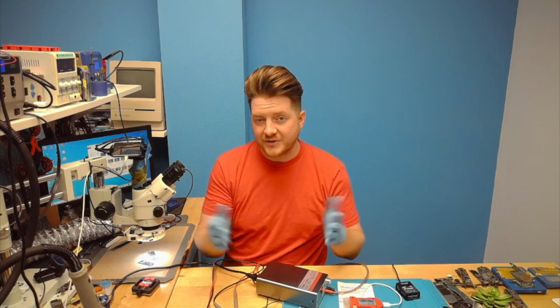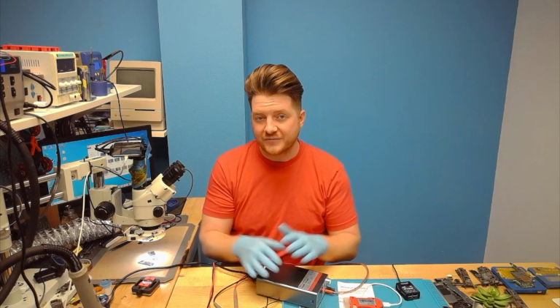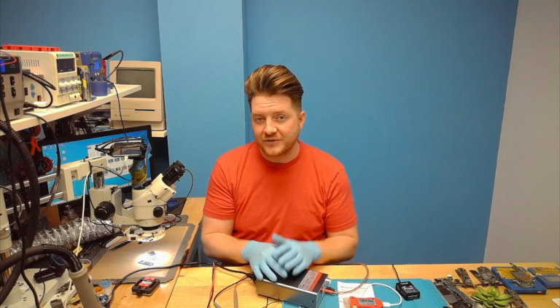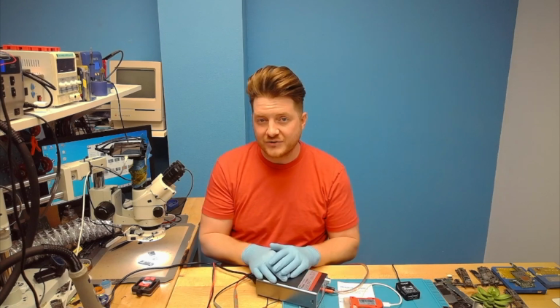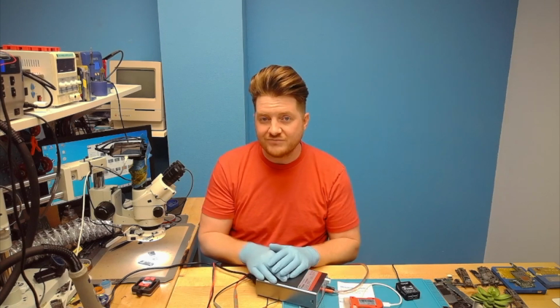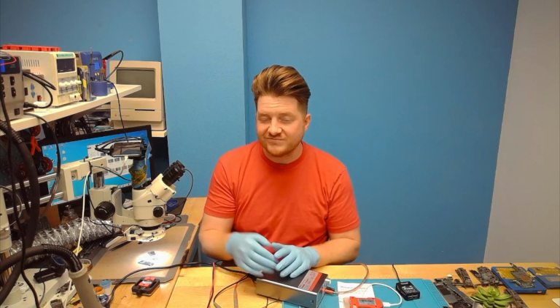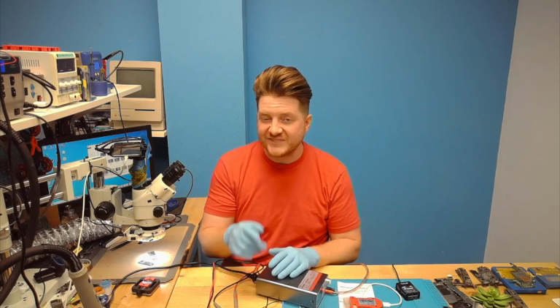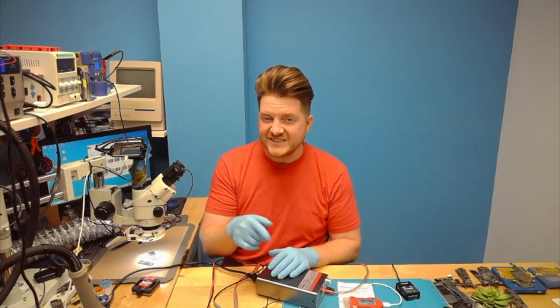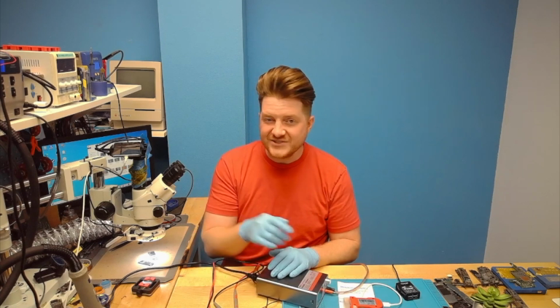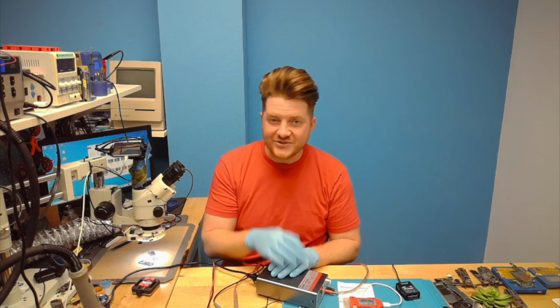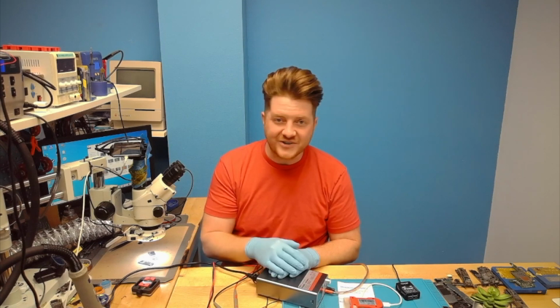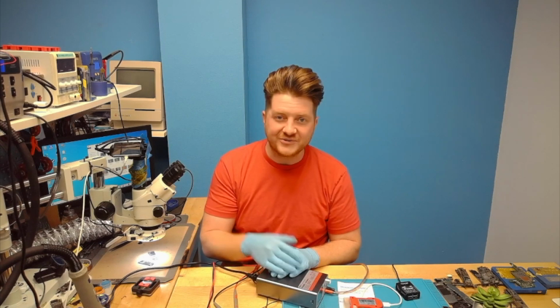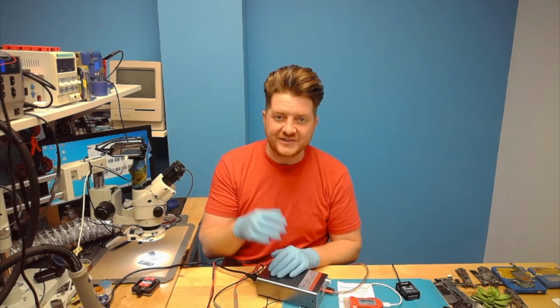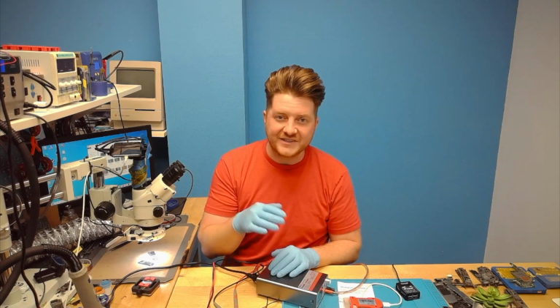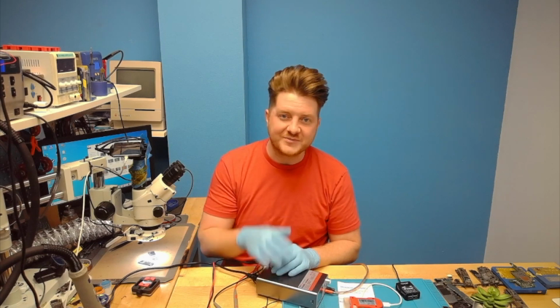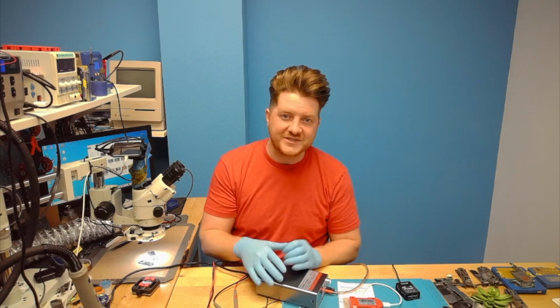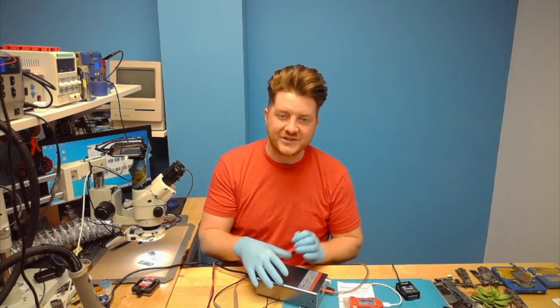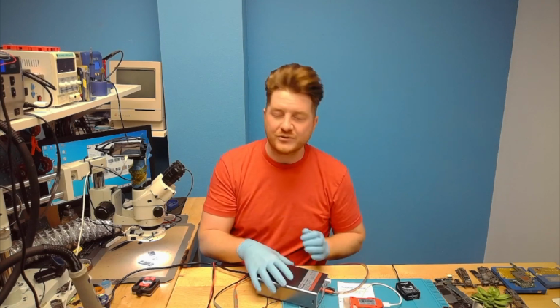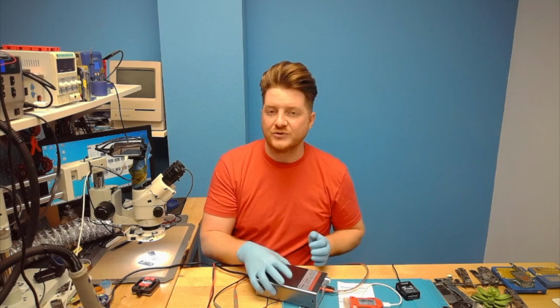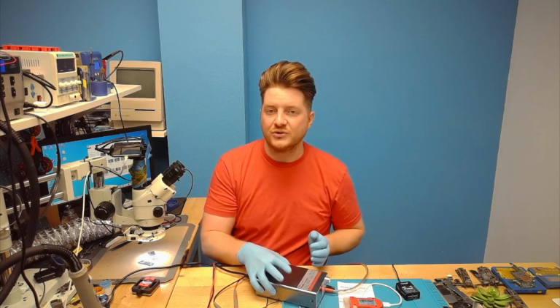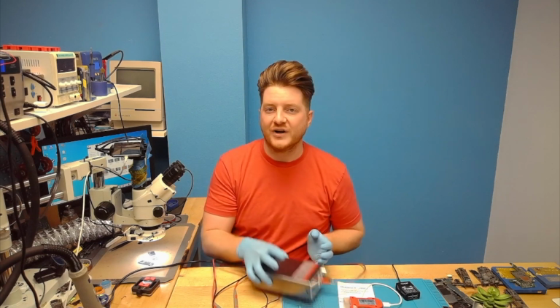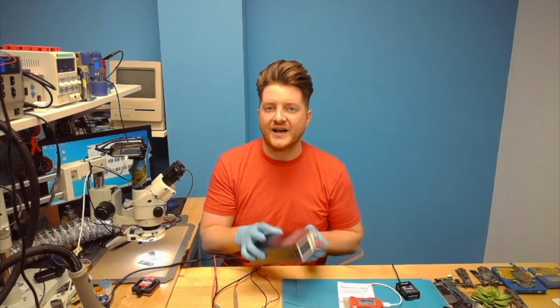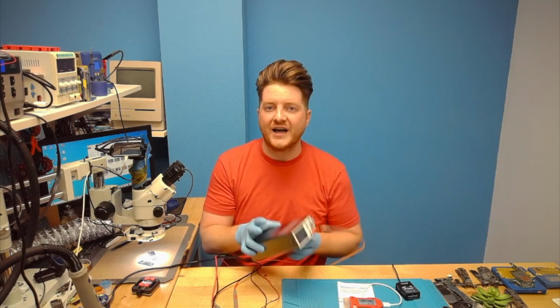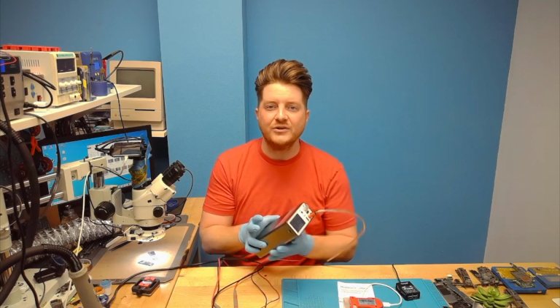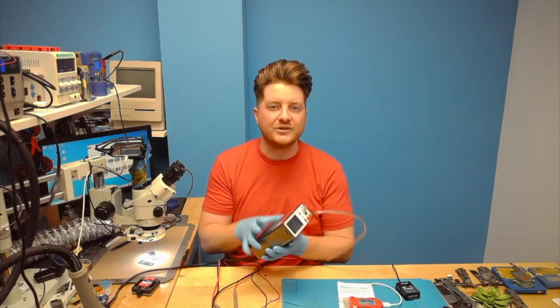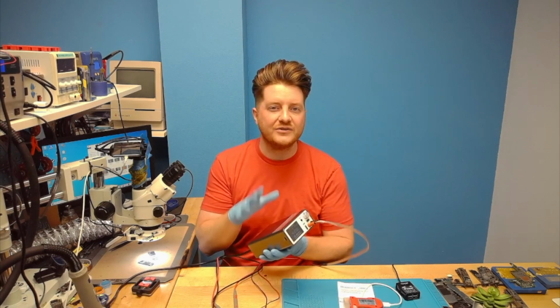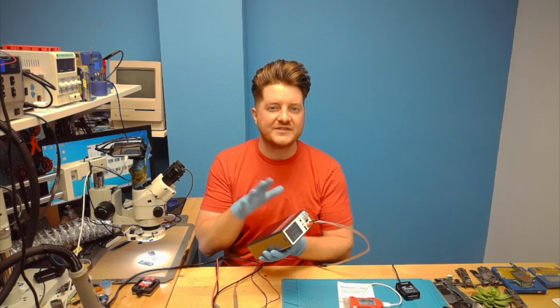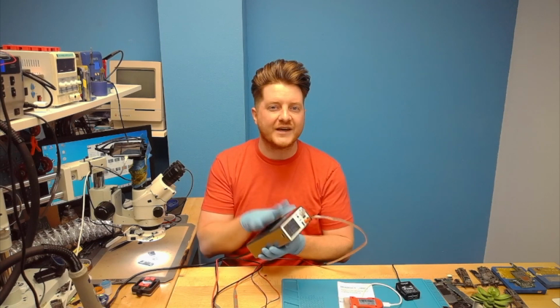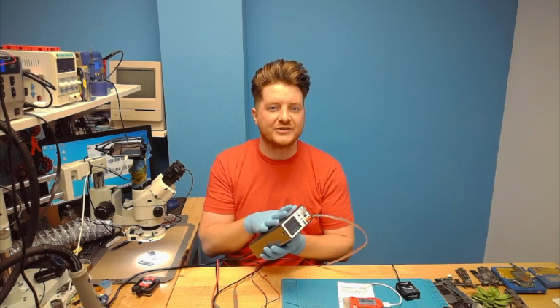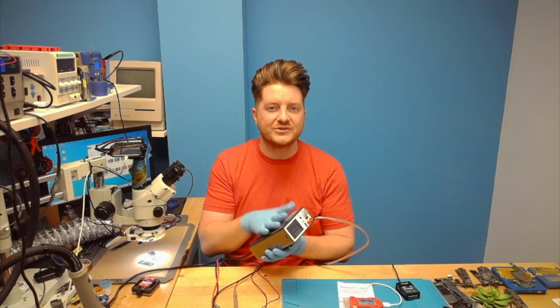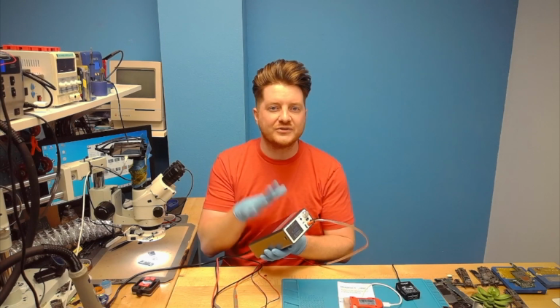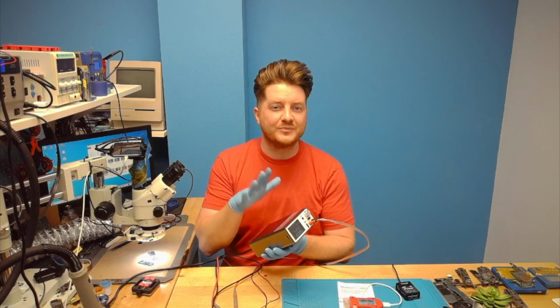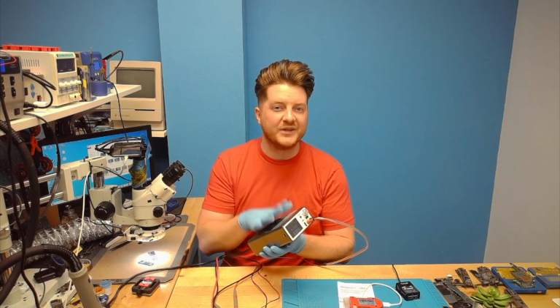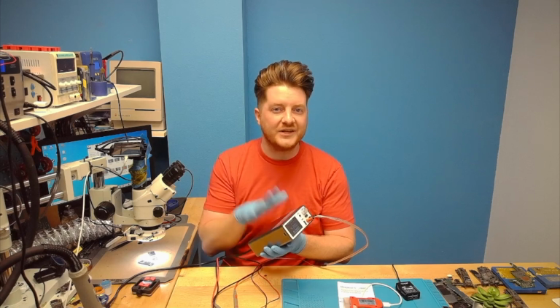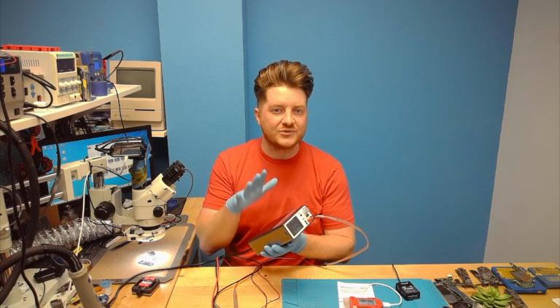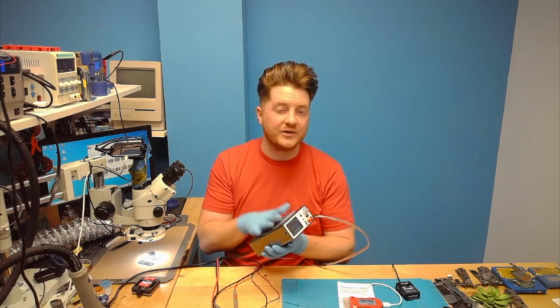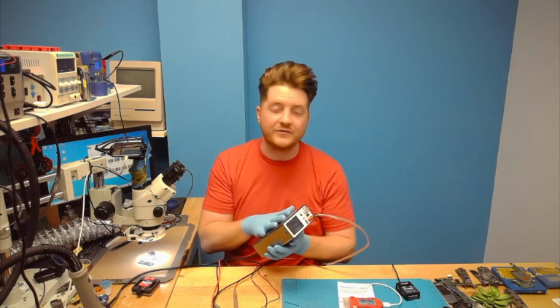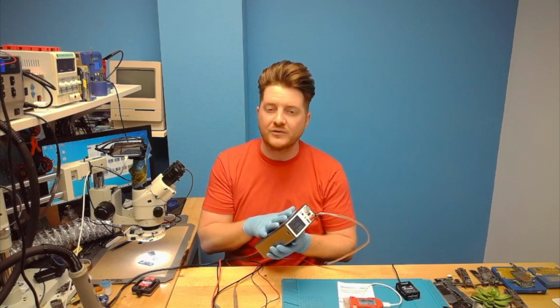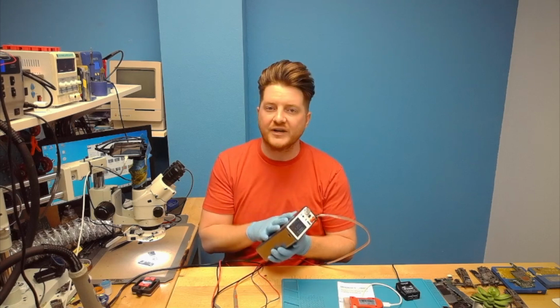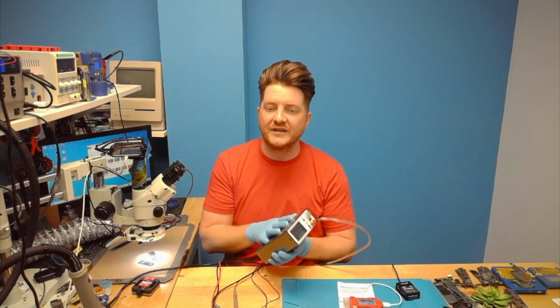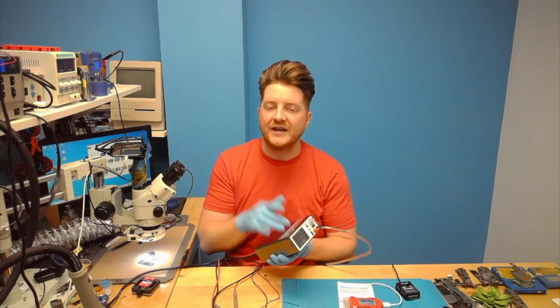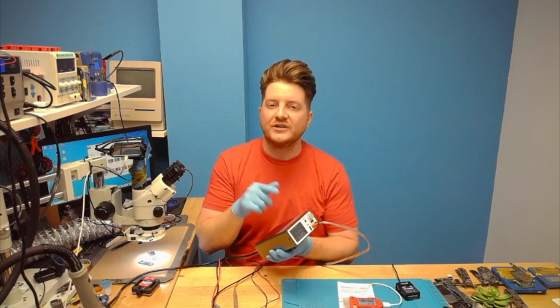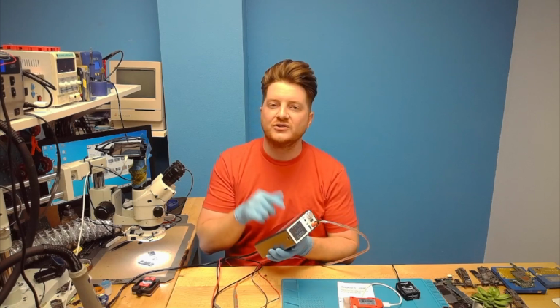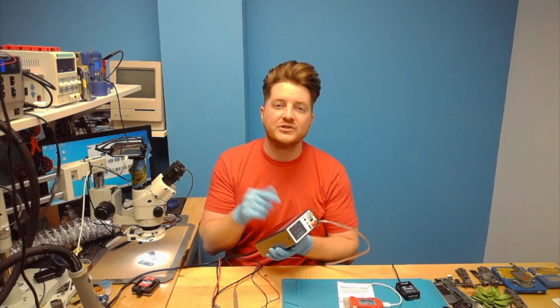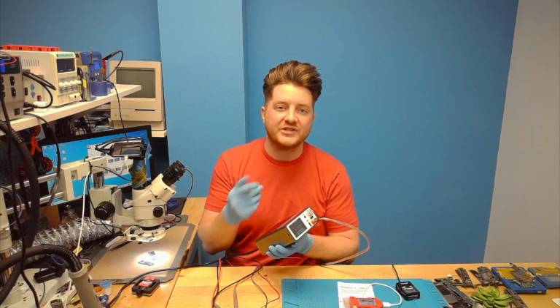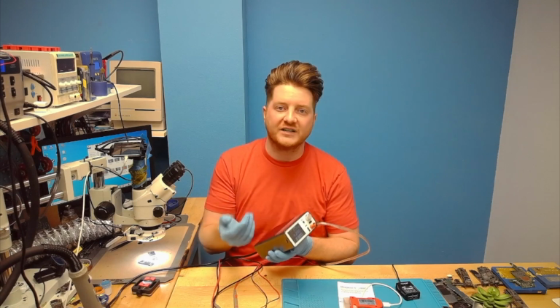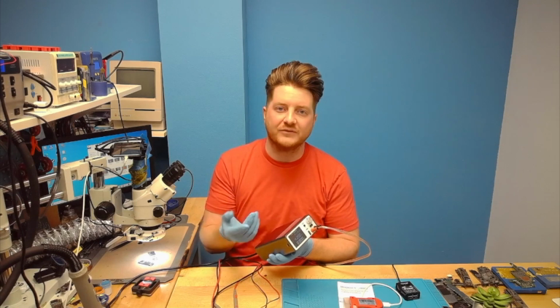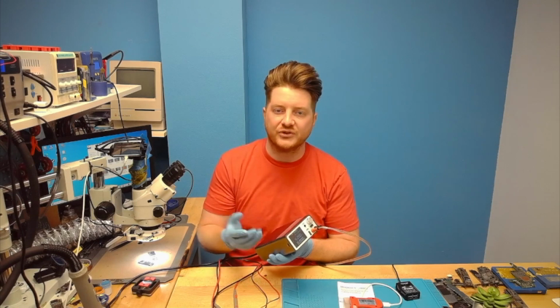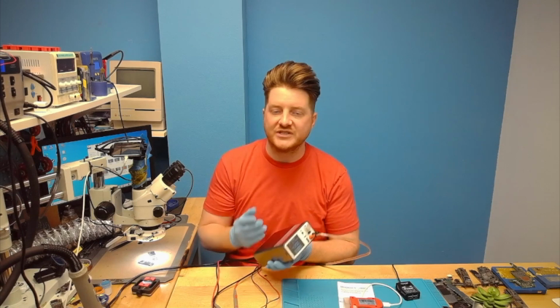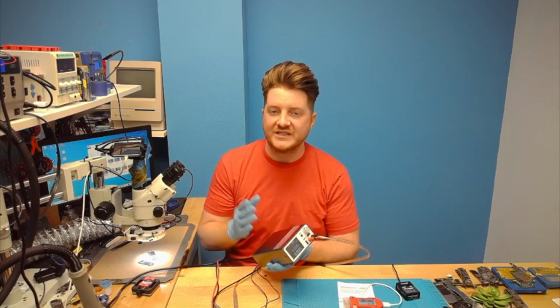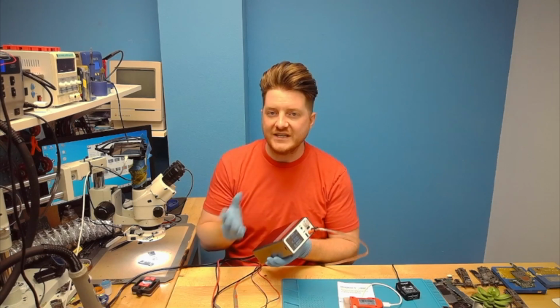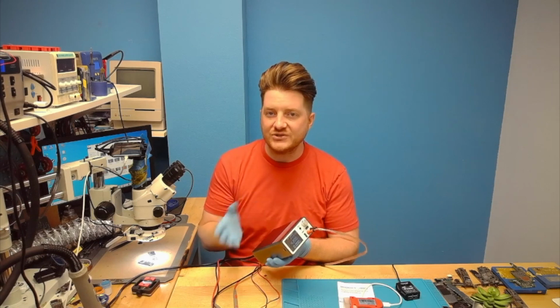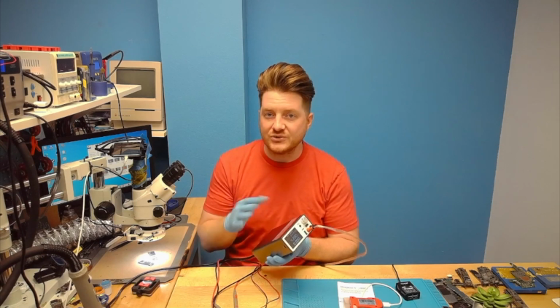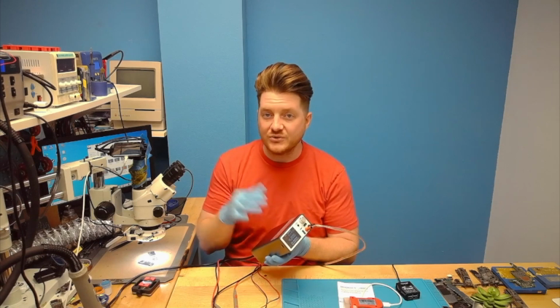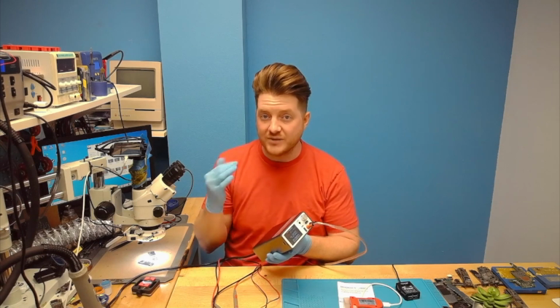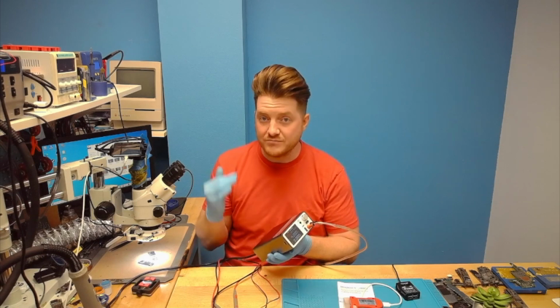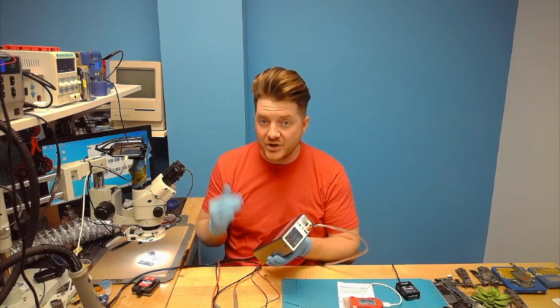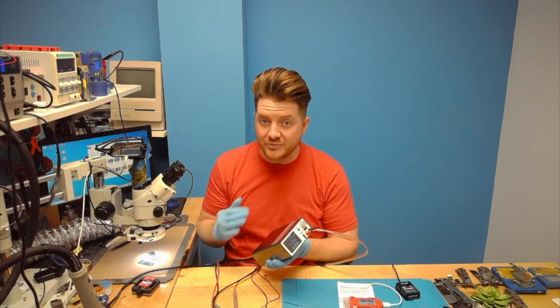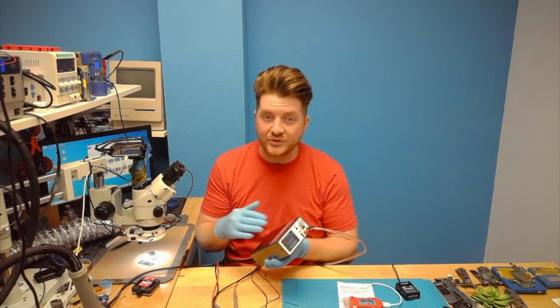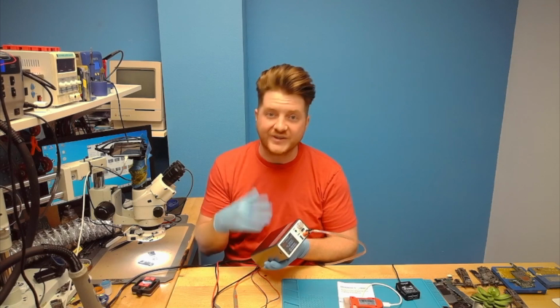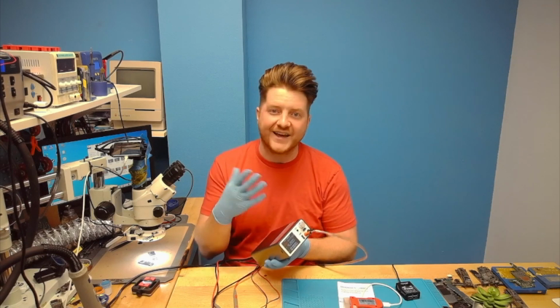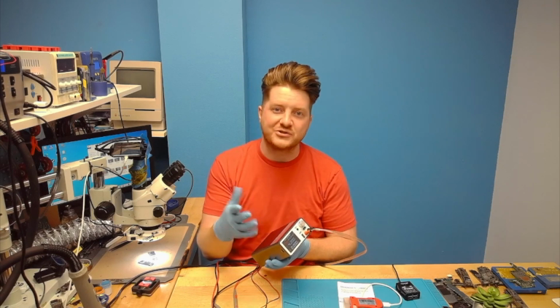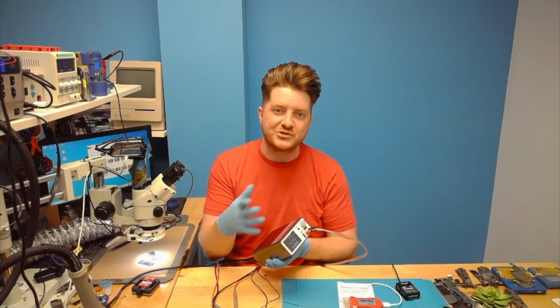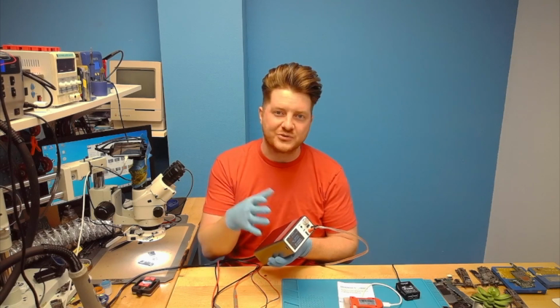Without further ado, let's get started with this review on how you can use the Axun P2408 to inject voltage into a motherboard that has a short.